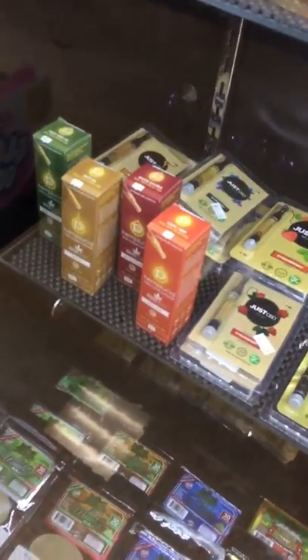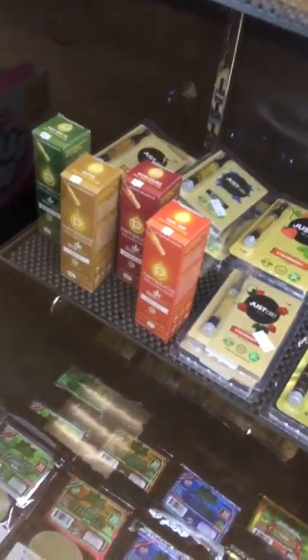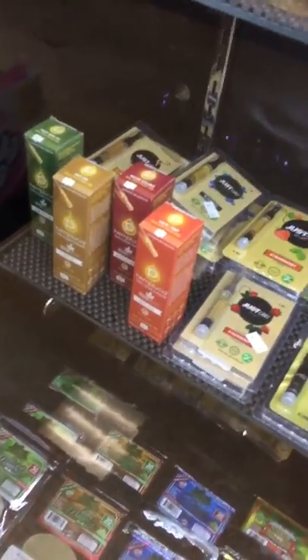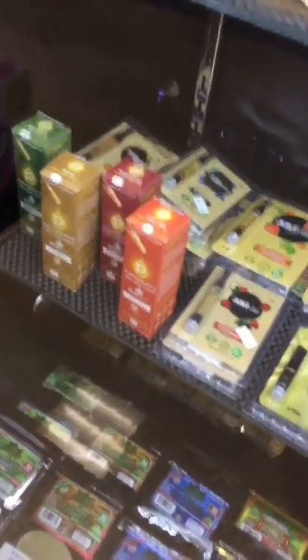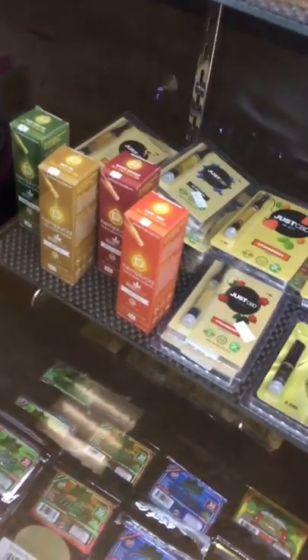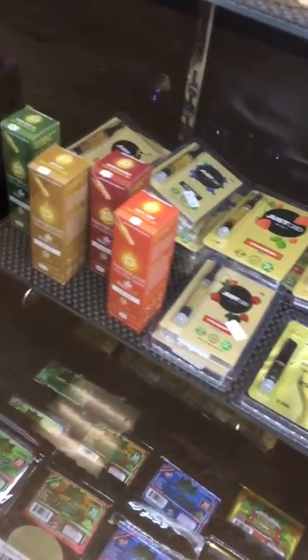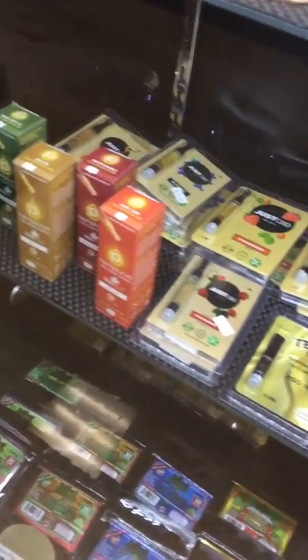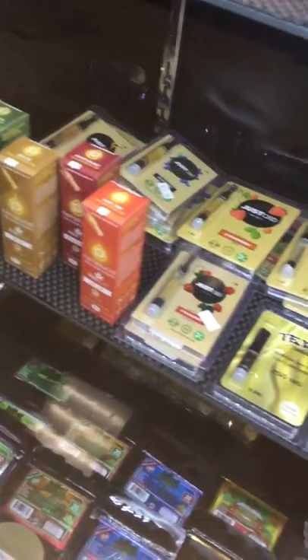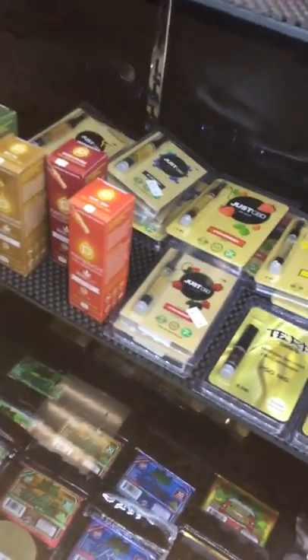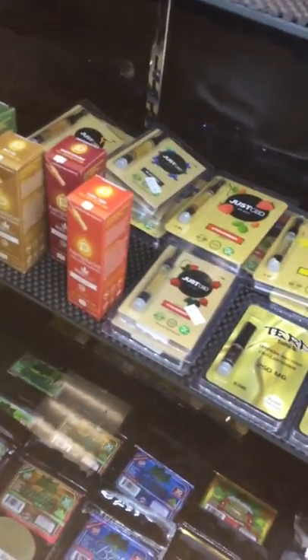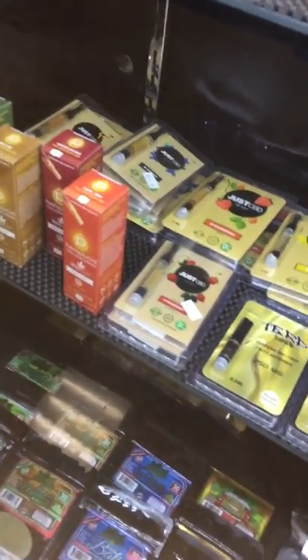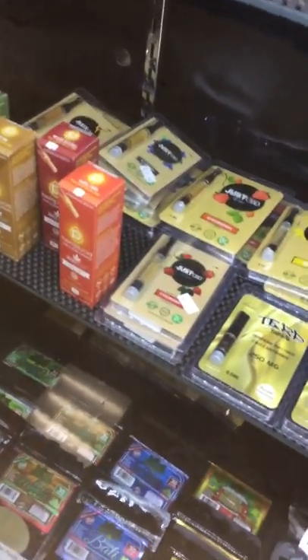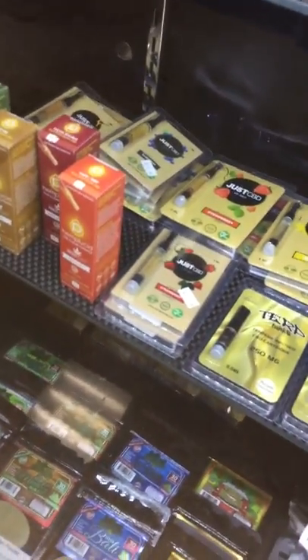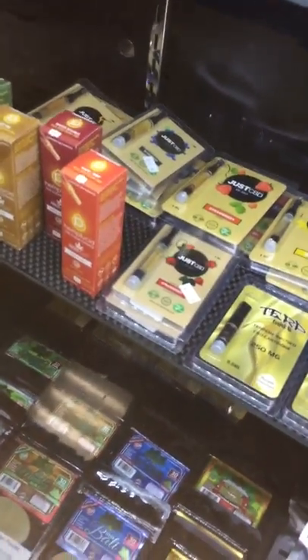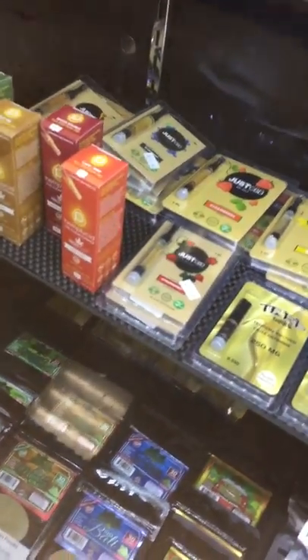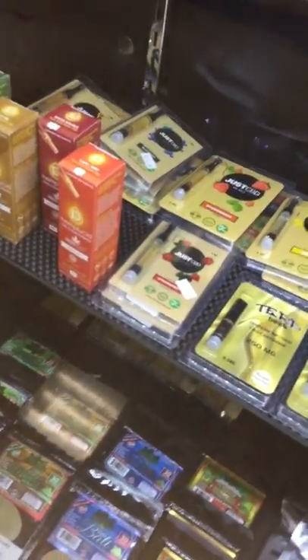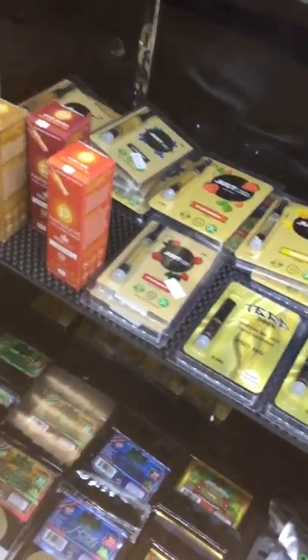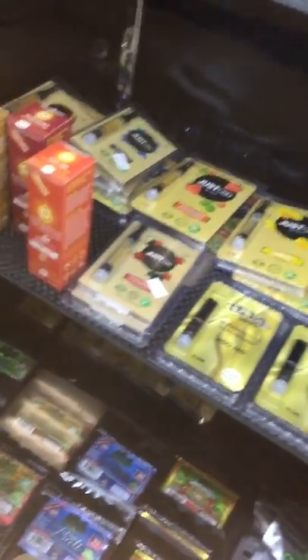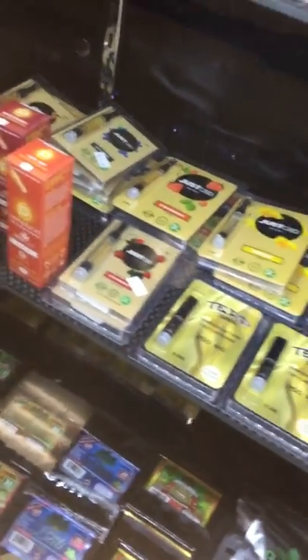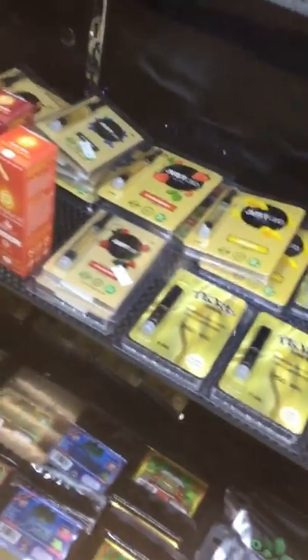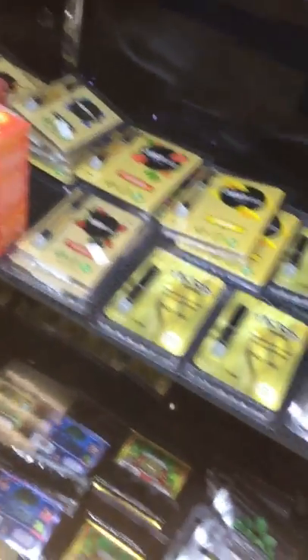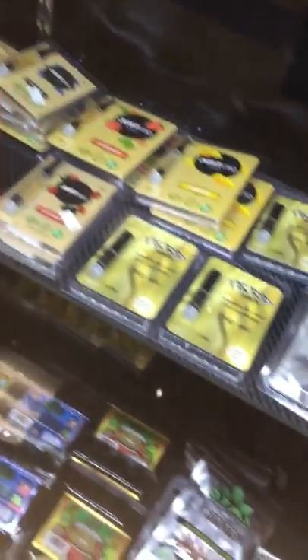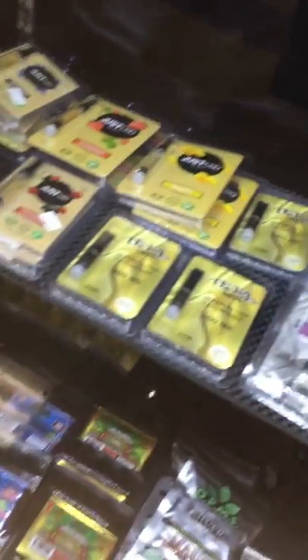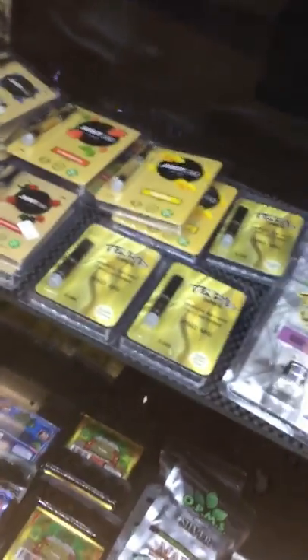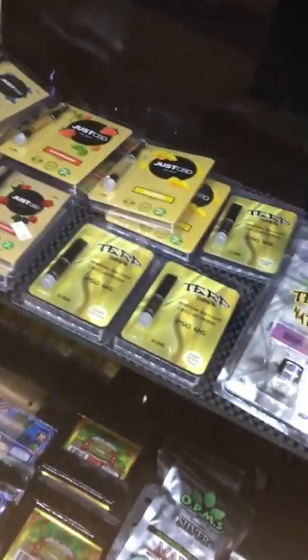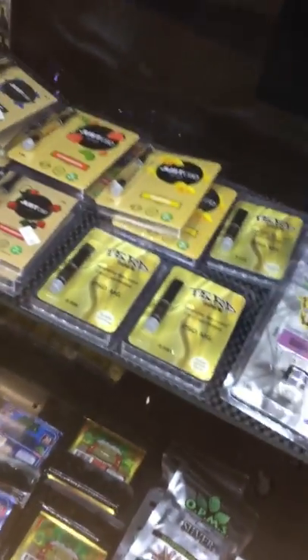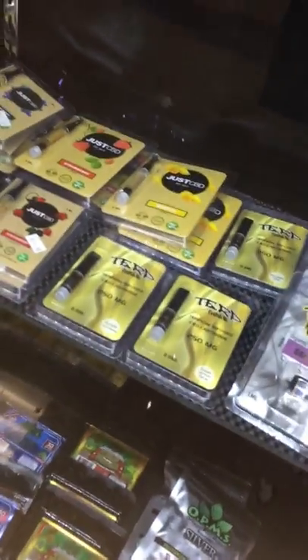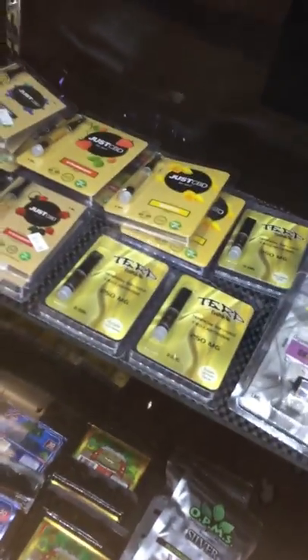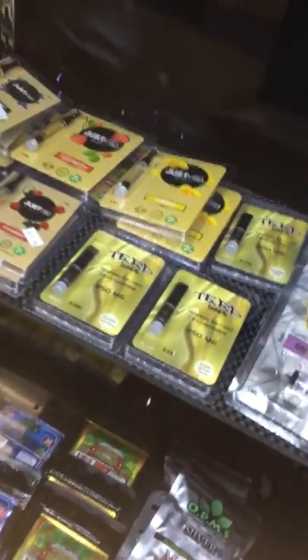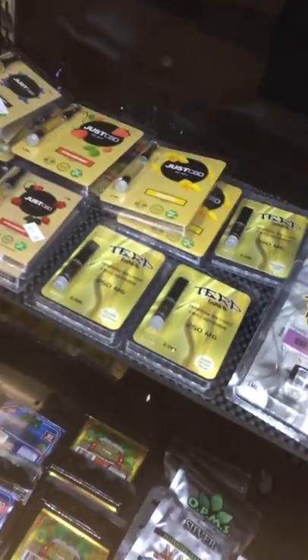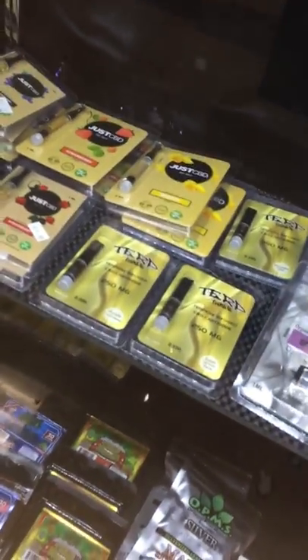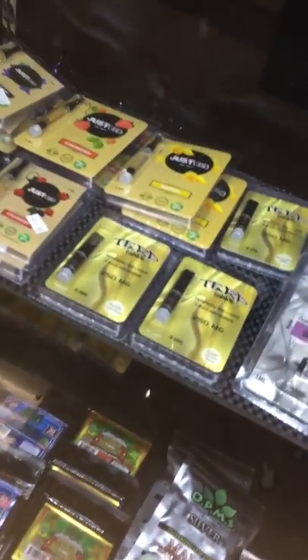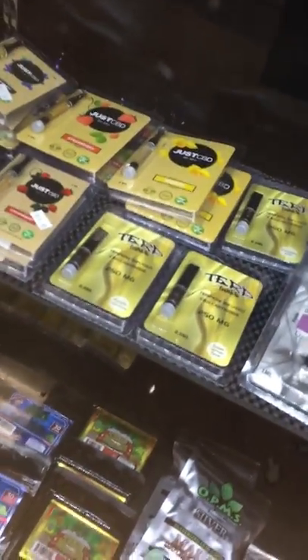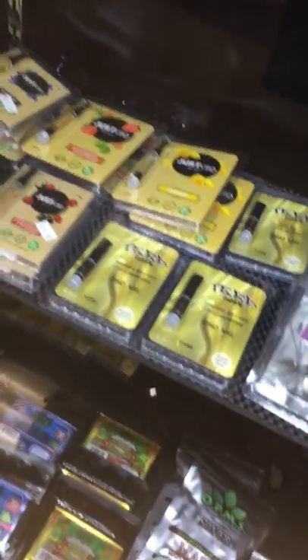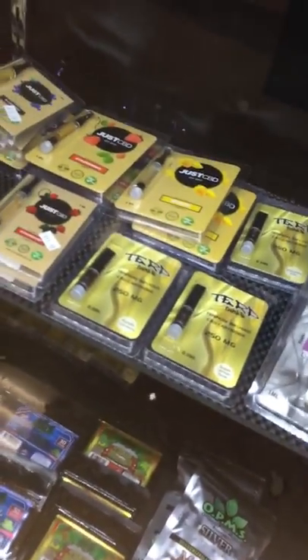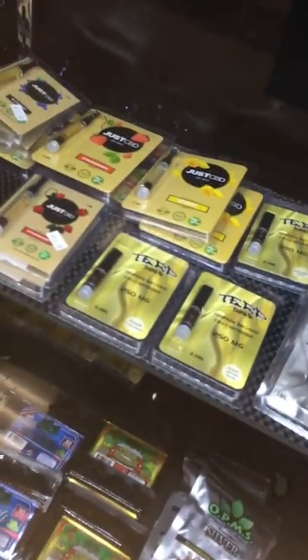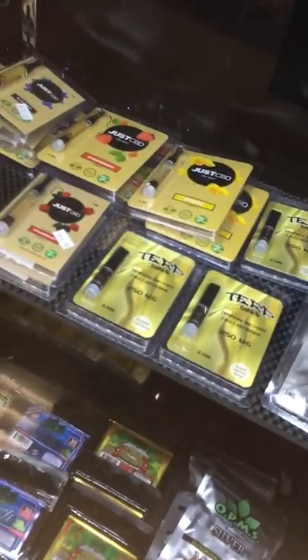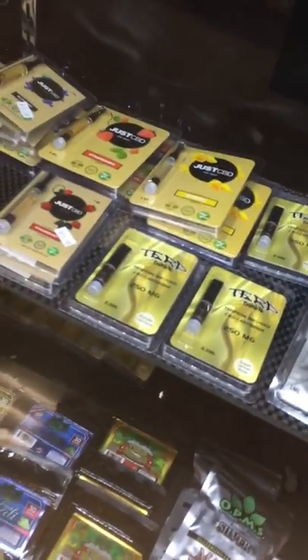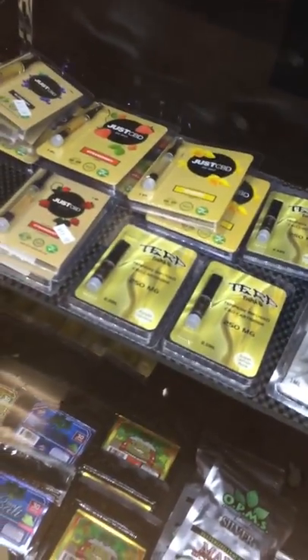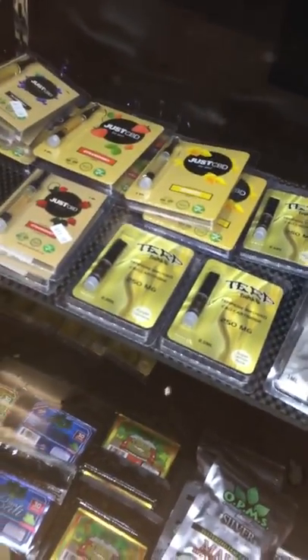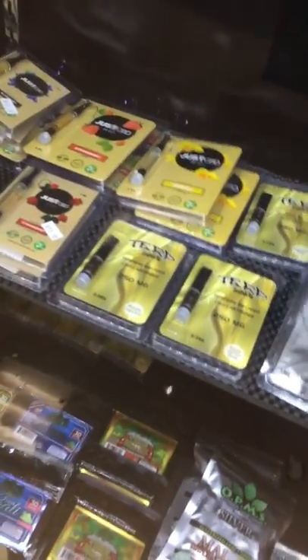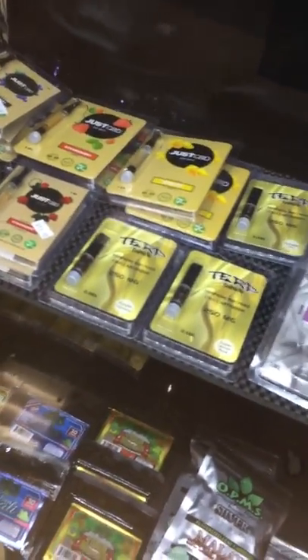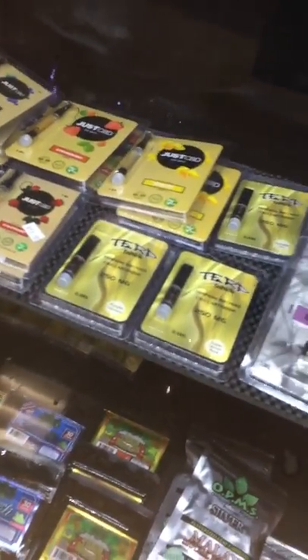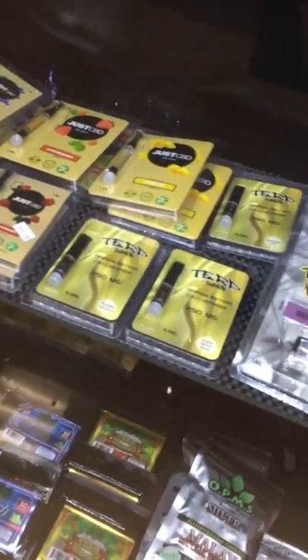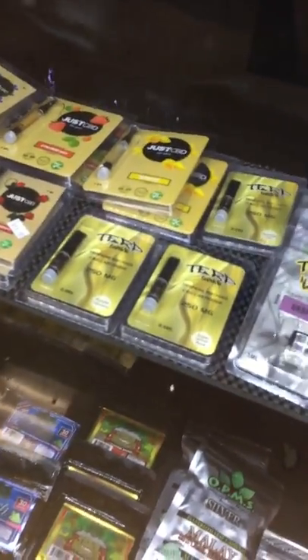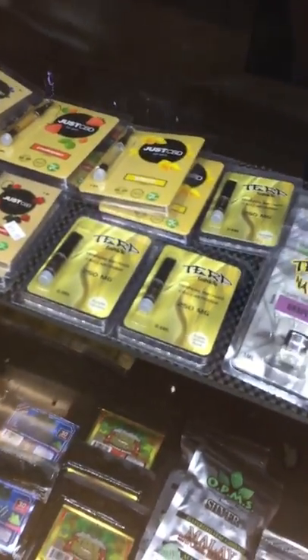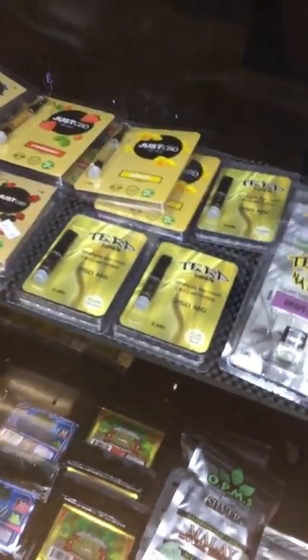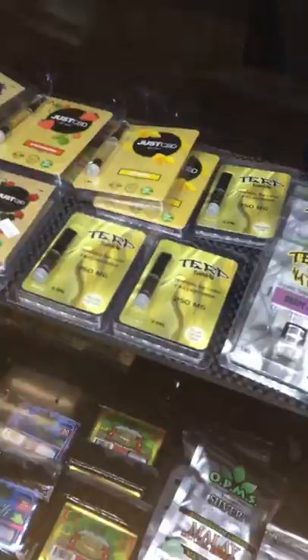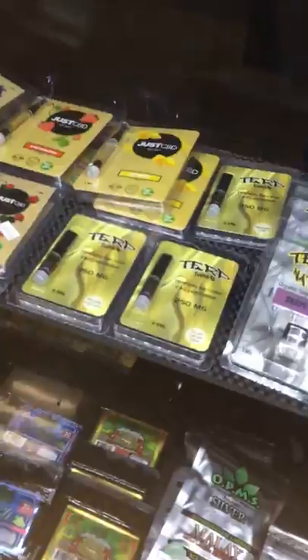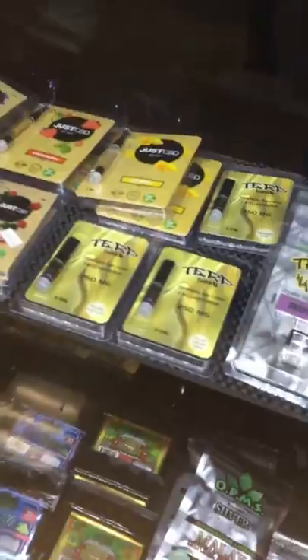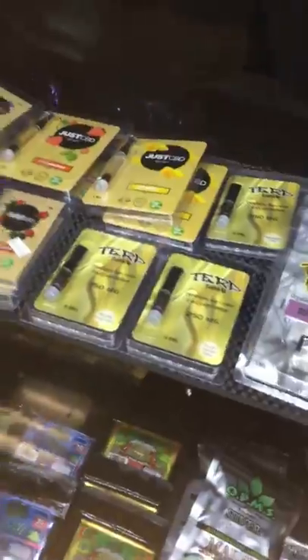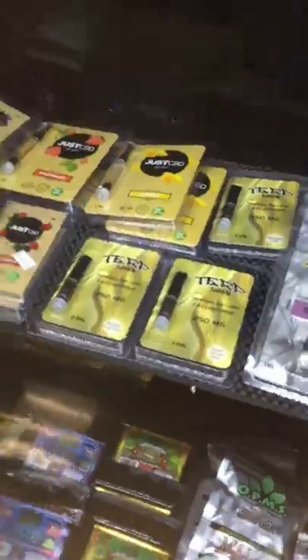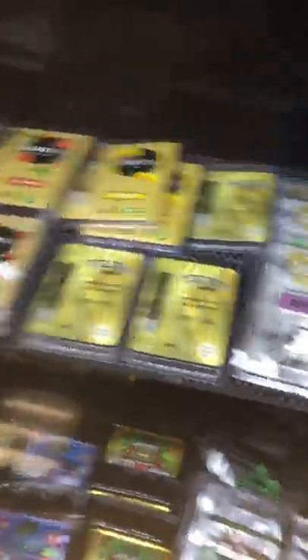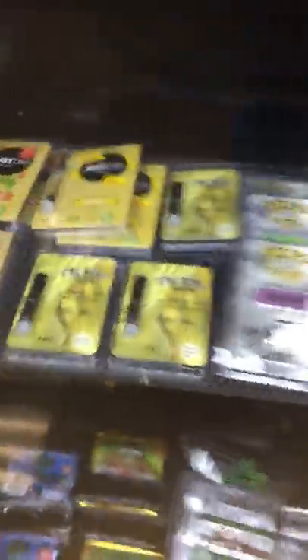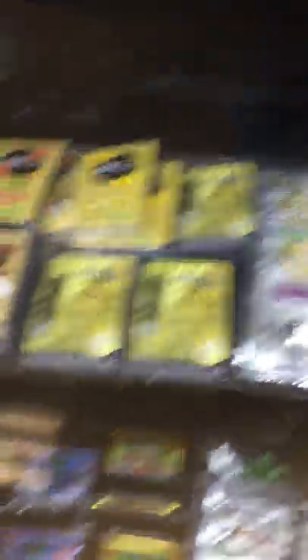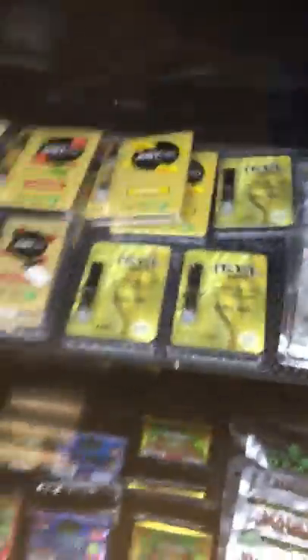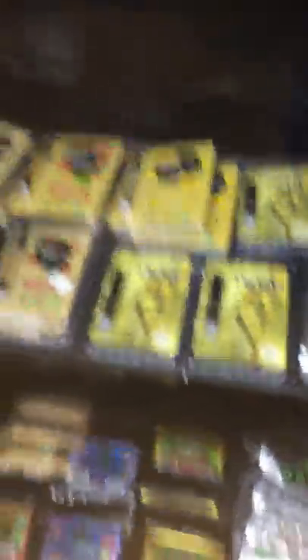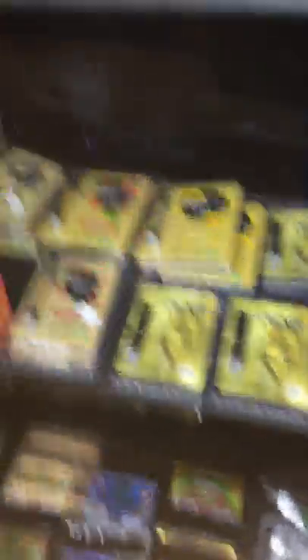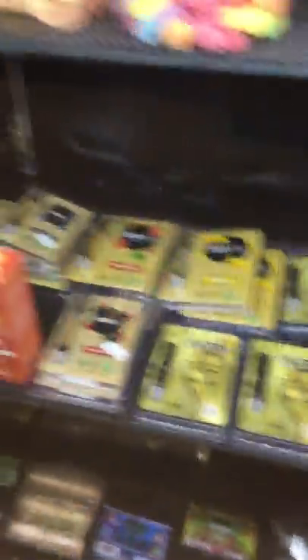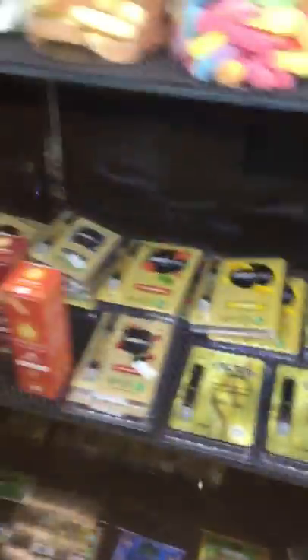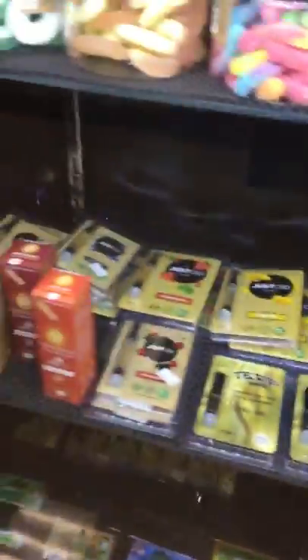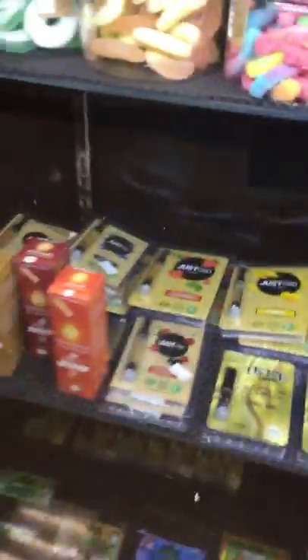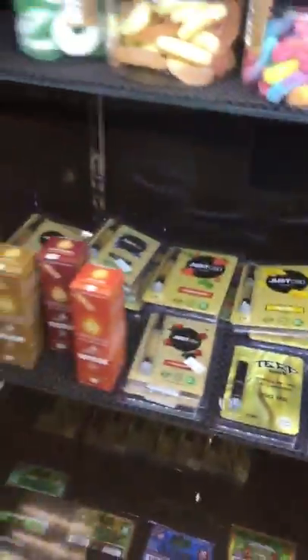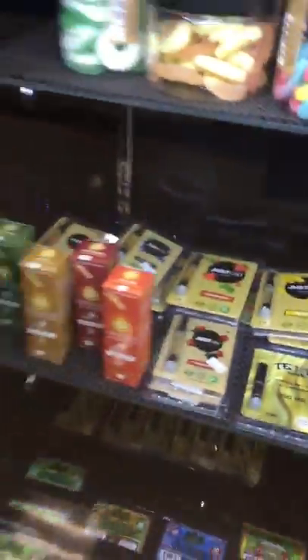Here we have our cartridges, both from Terp Tanks by Terp Nation and Just CBD.